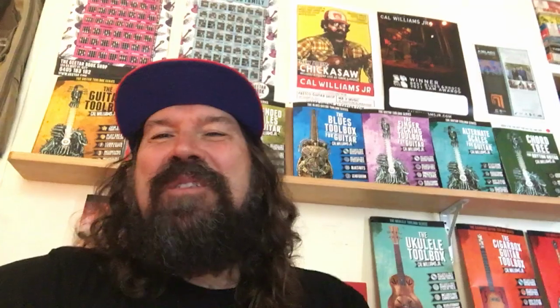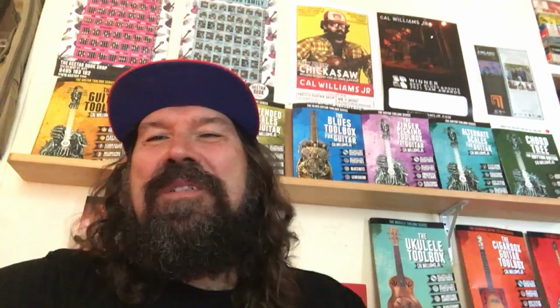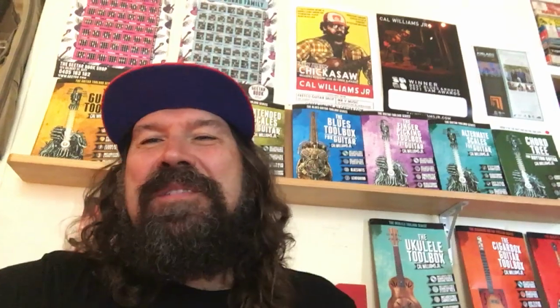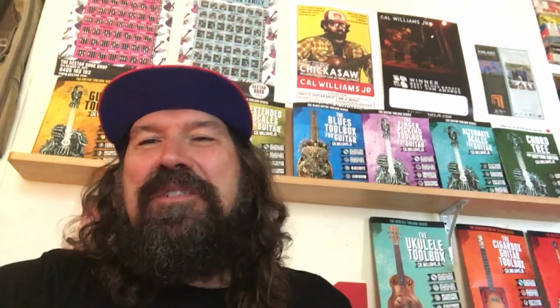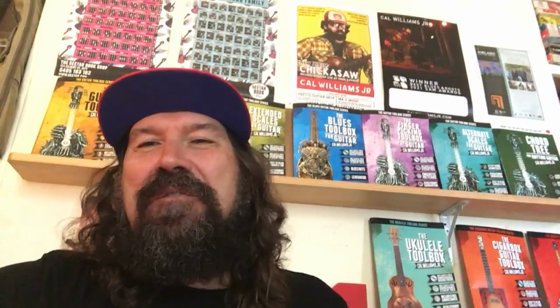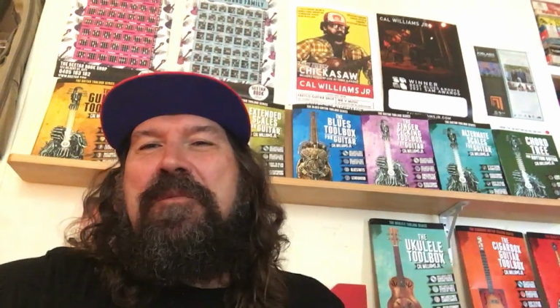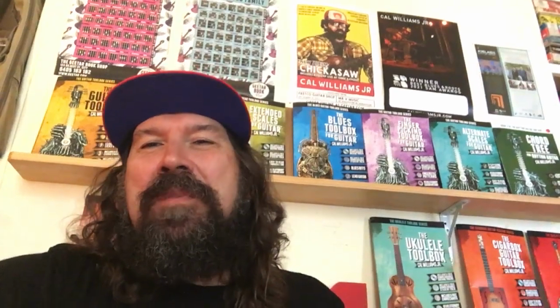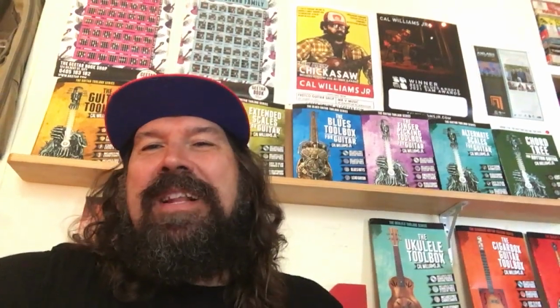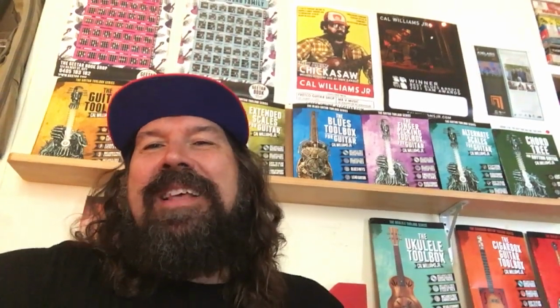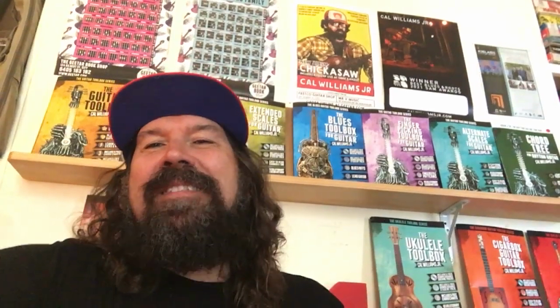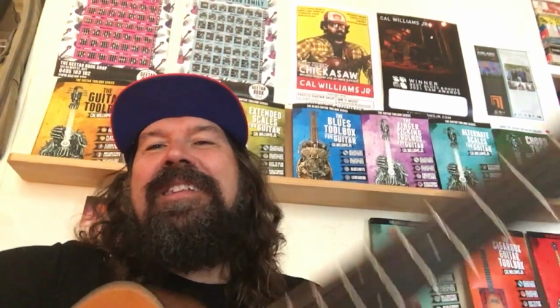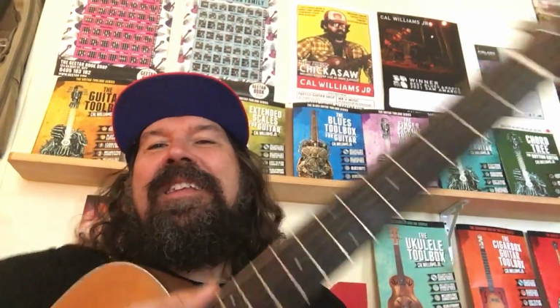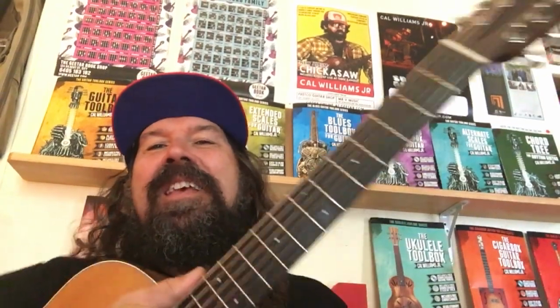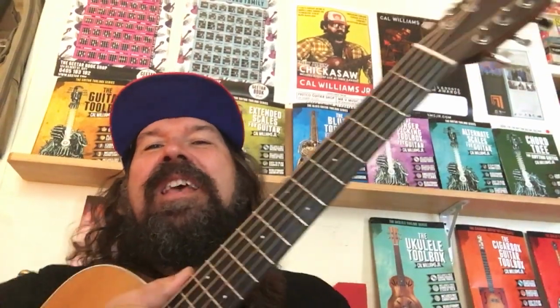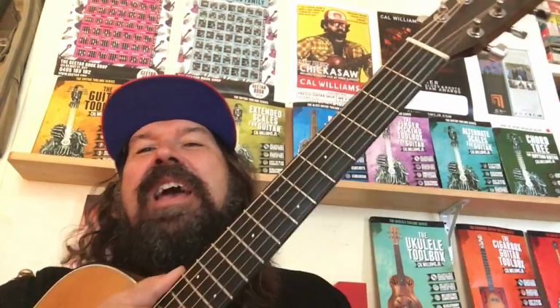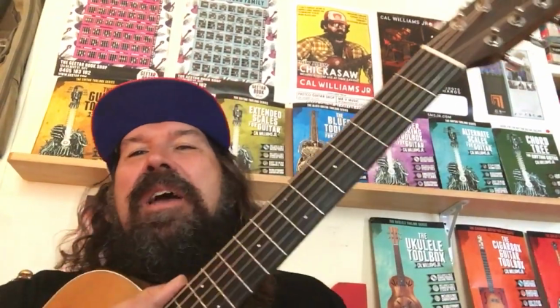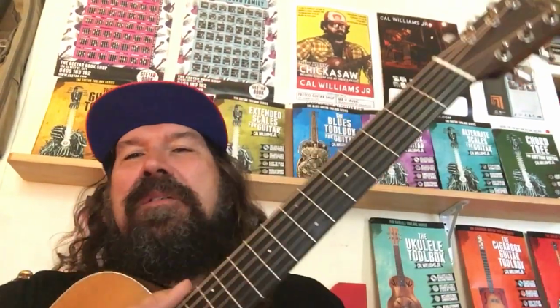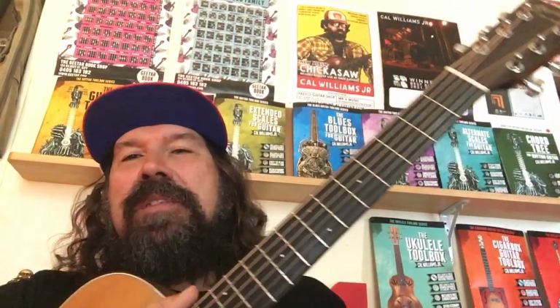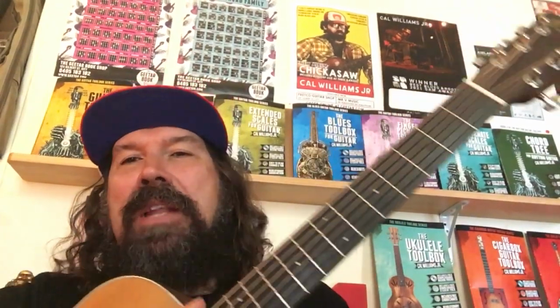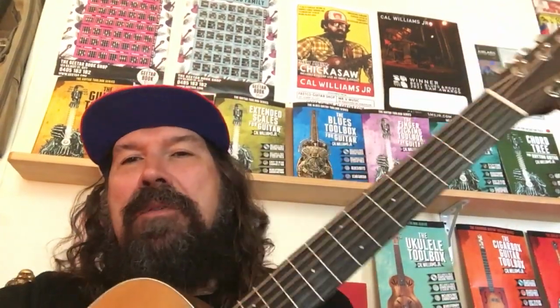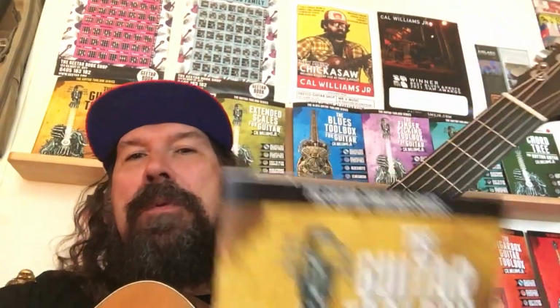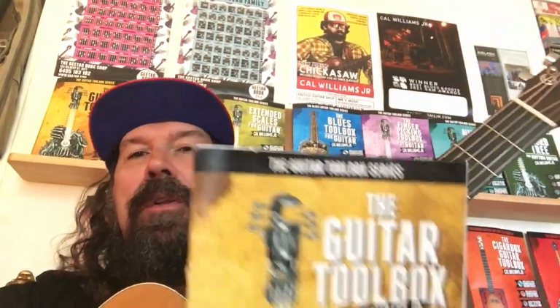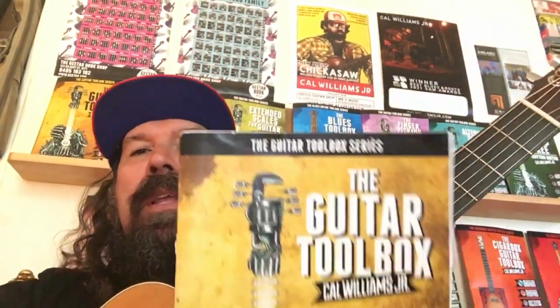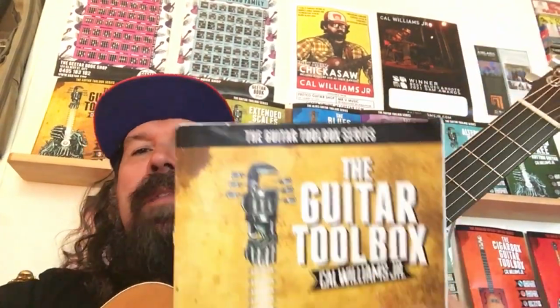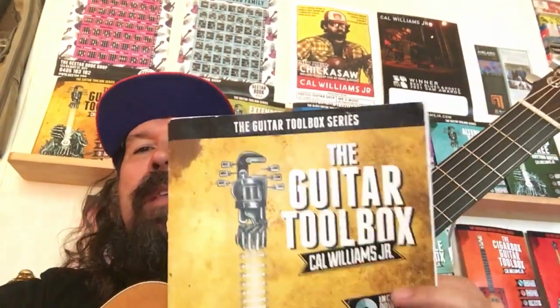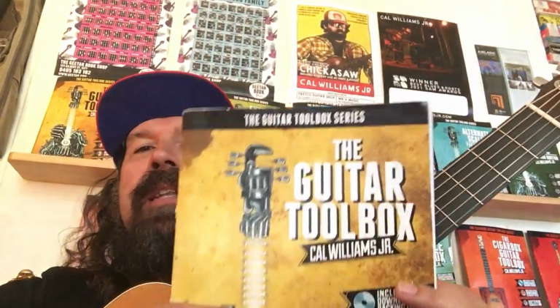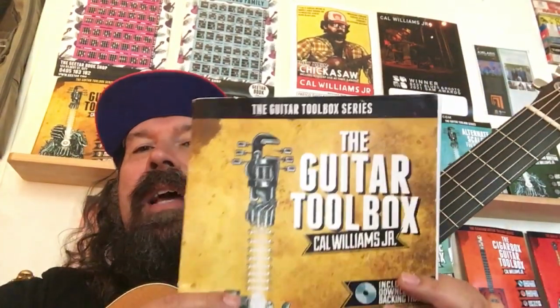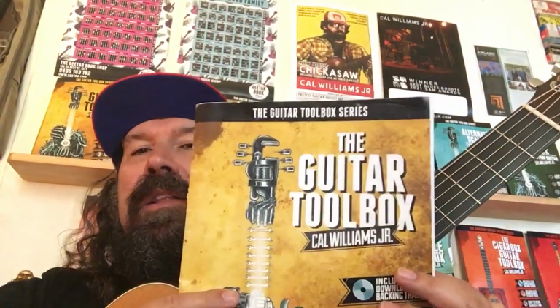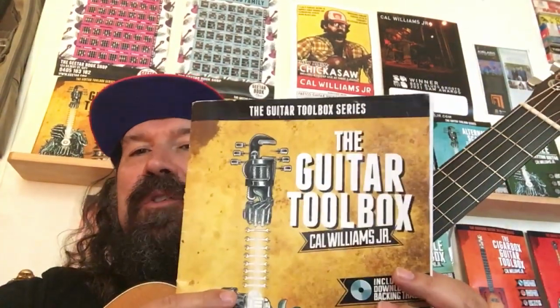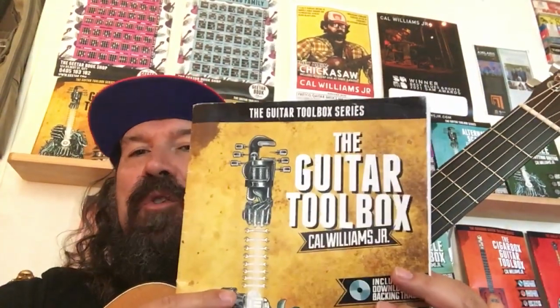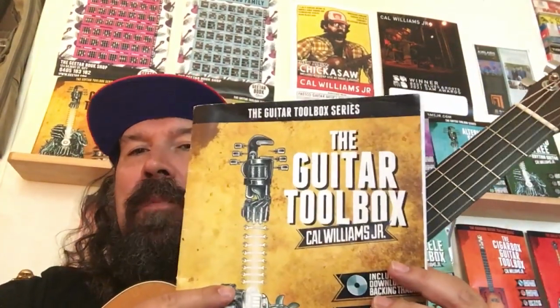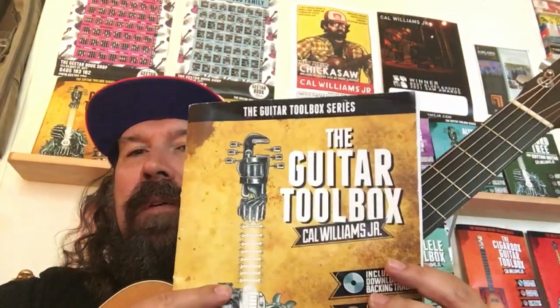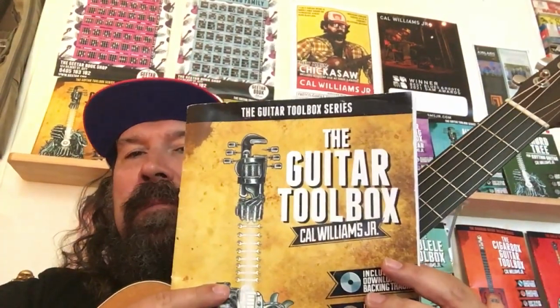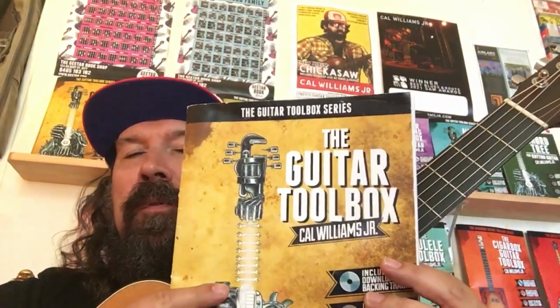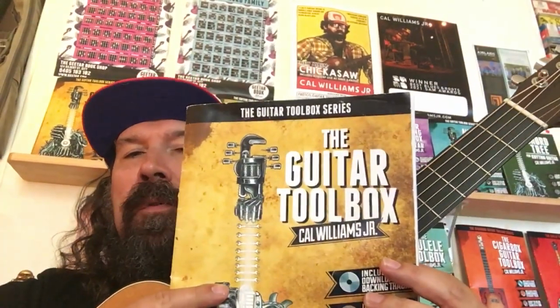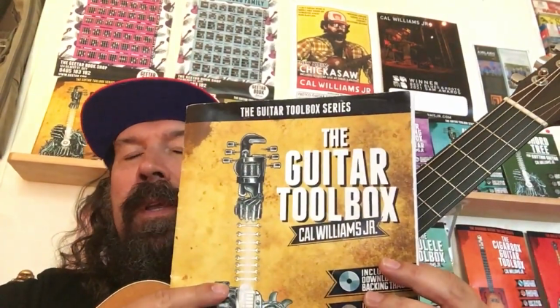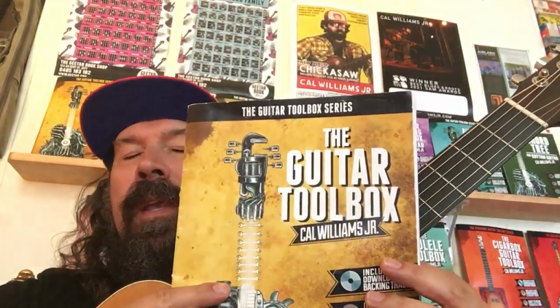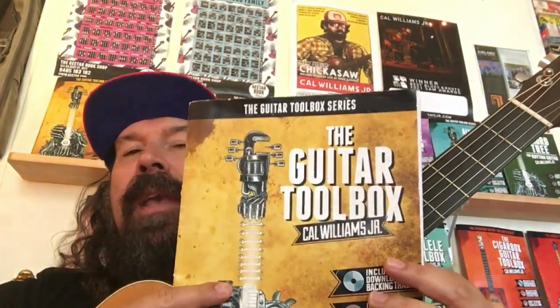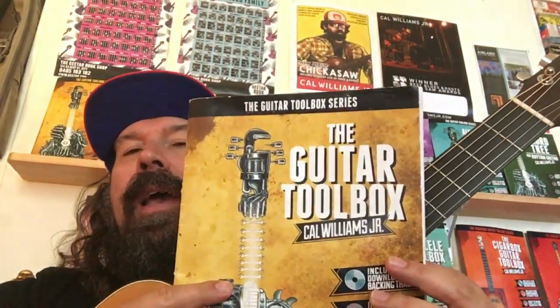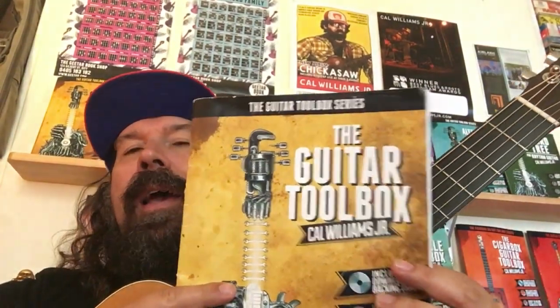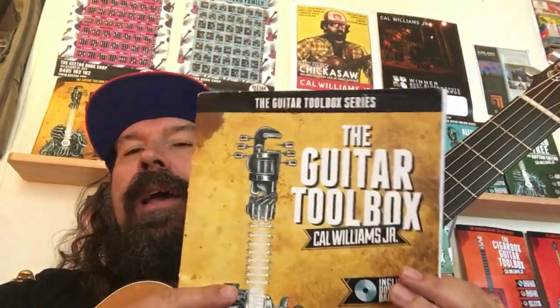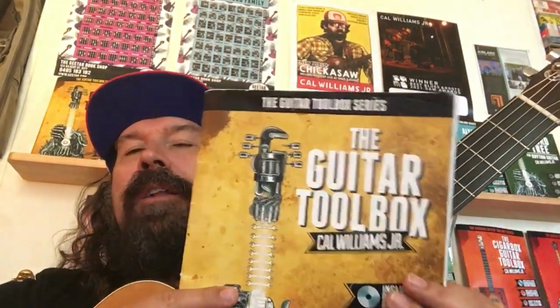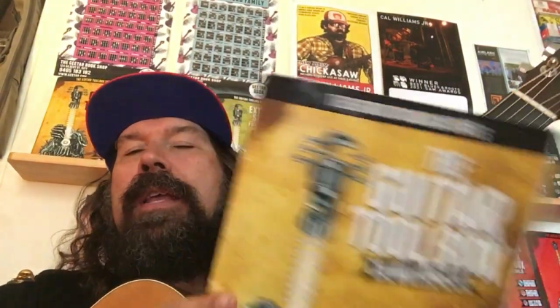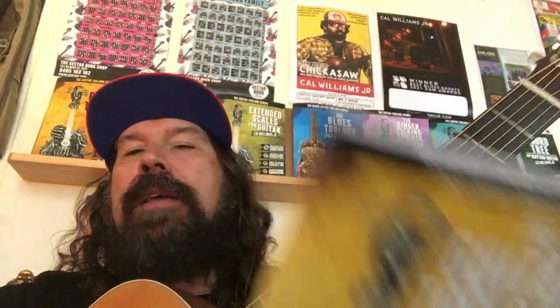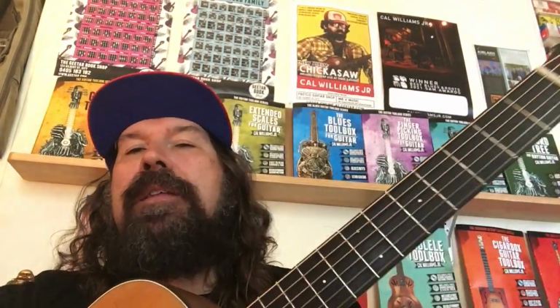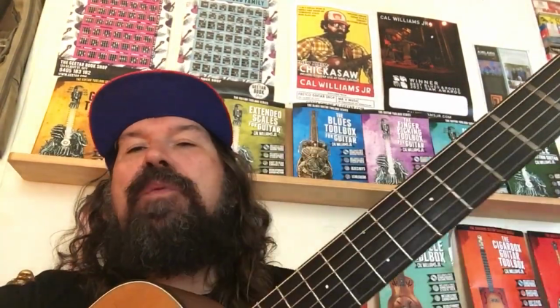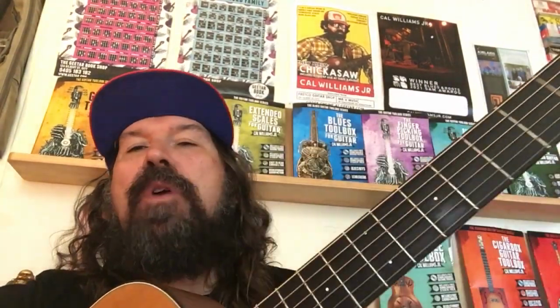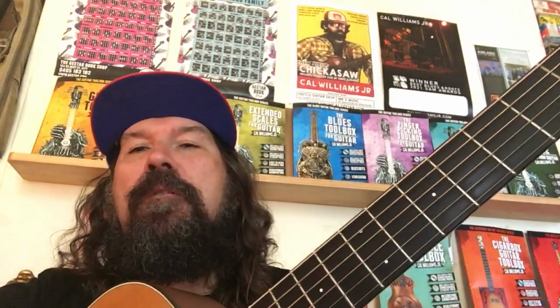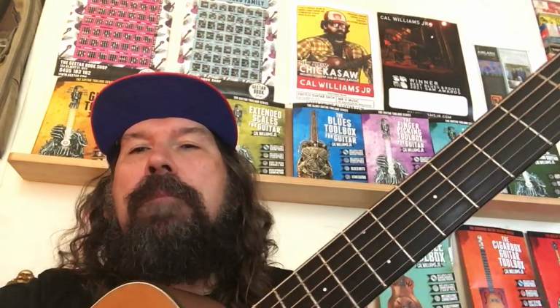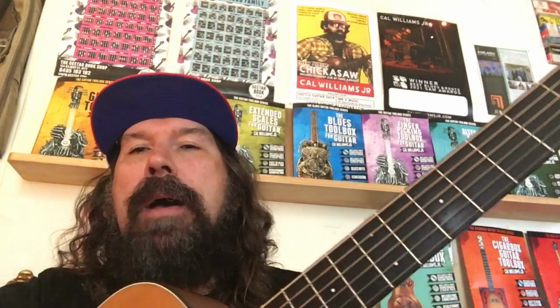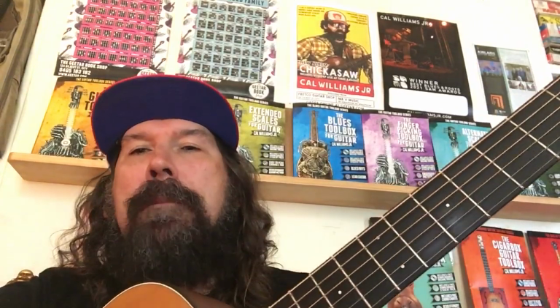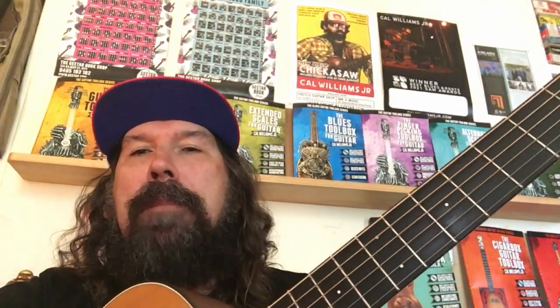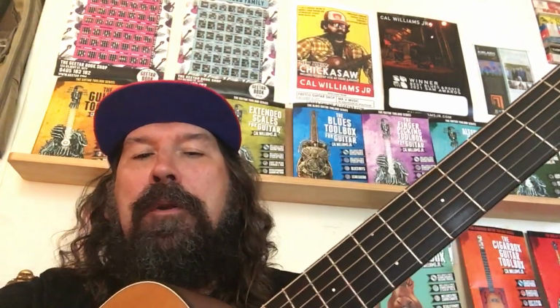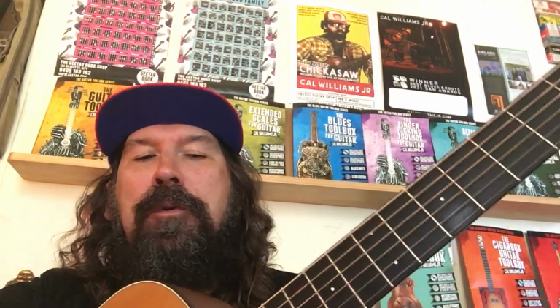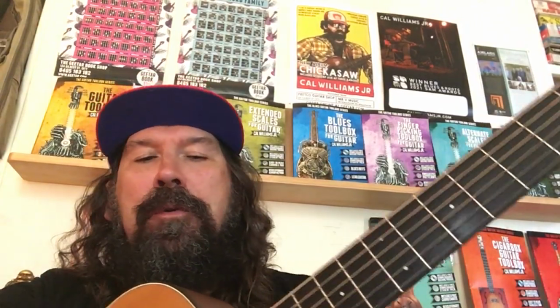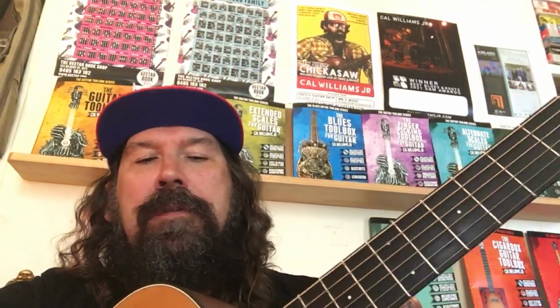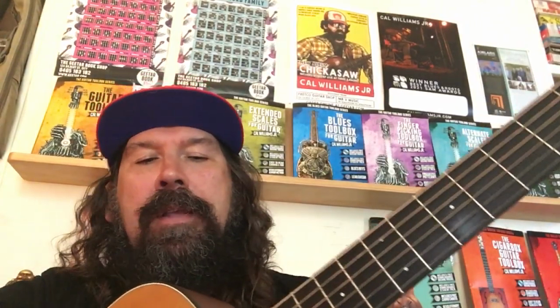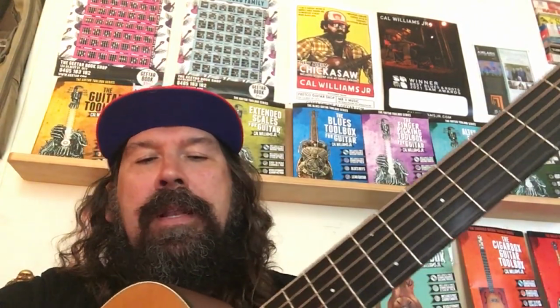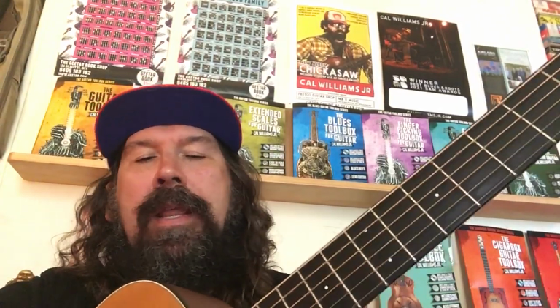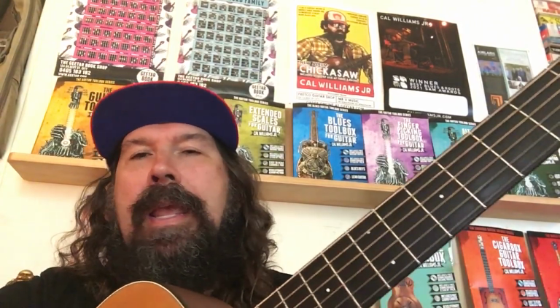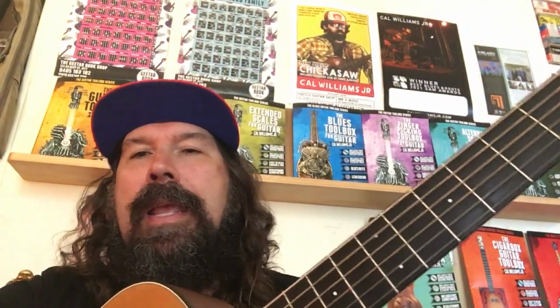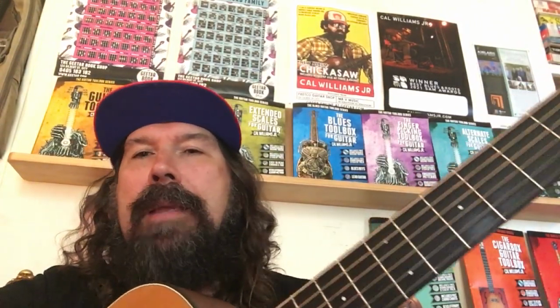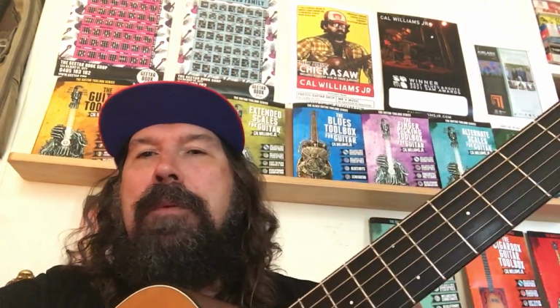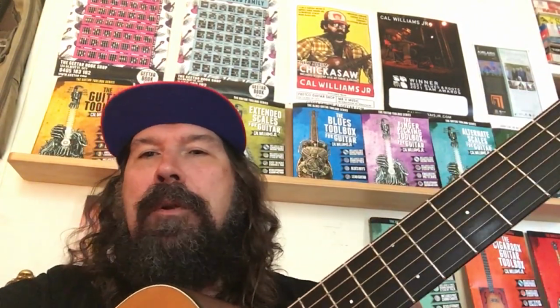Welcome to your four-minute lesson. Today we're going to be looking at the Guitar Toolbox book and looking at the 12-bar blues in E blues.